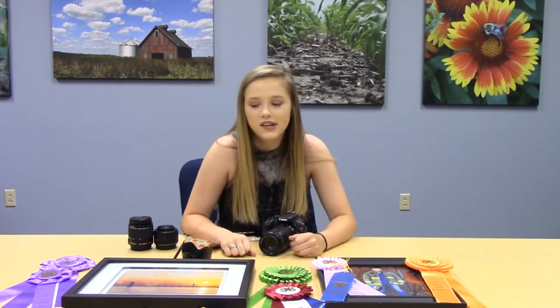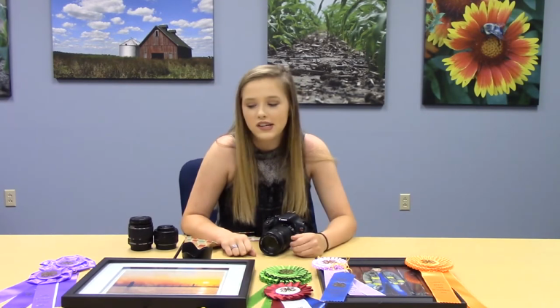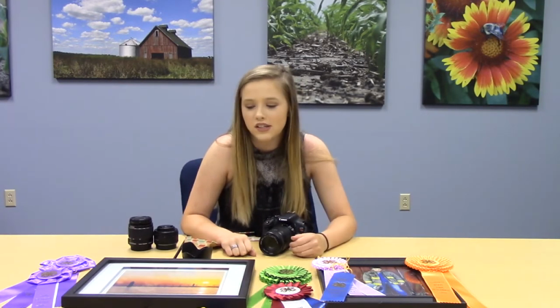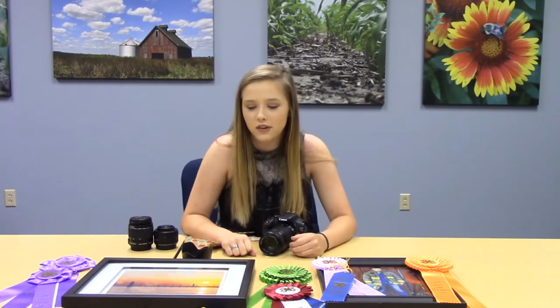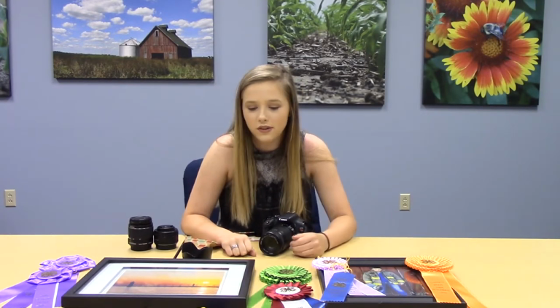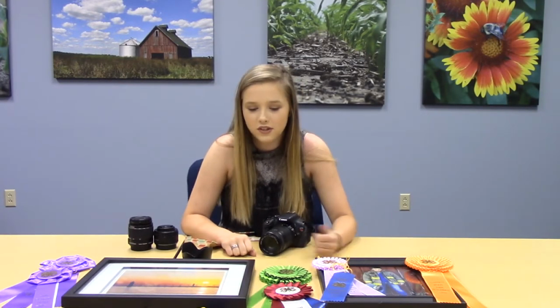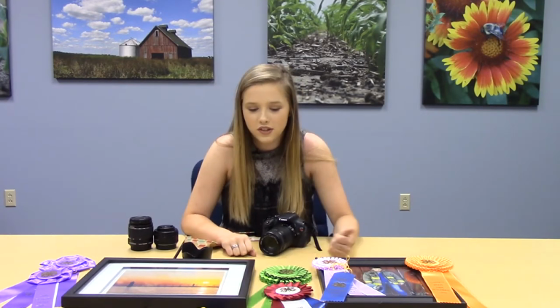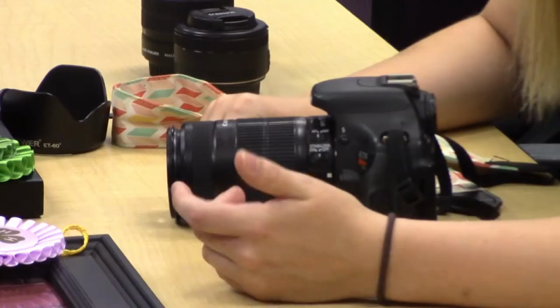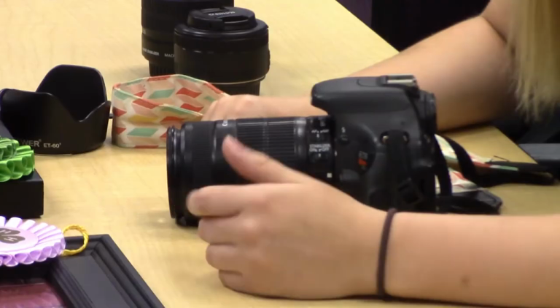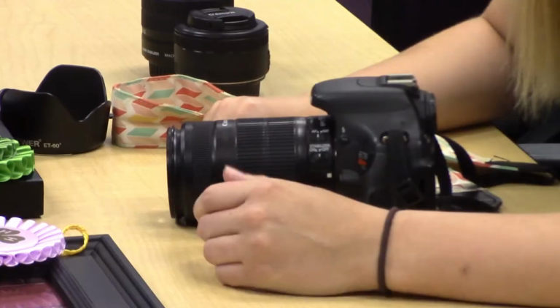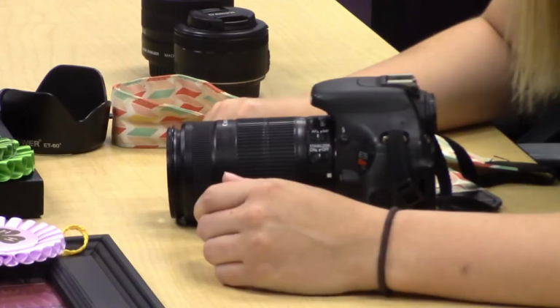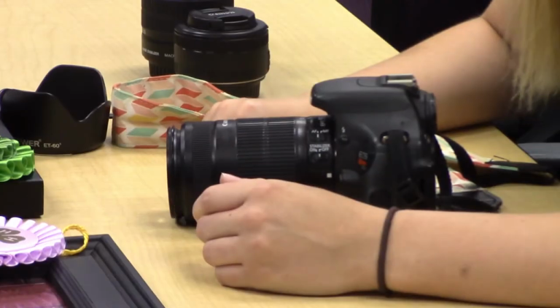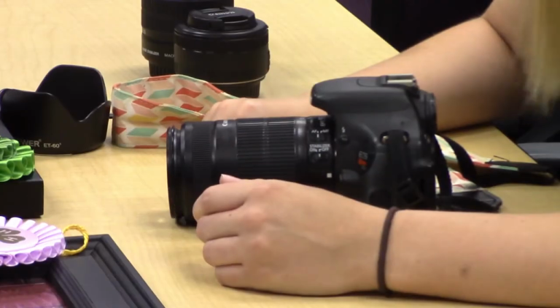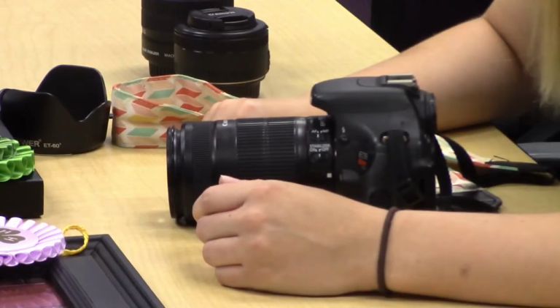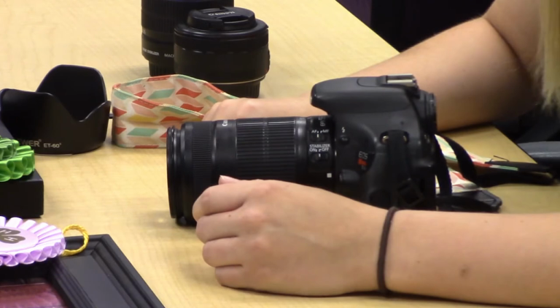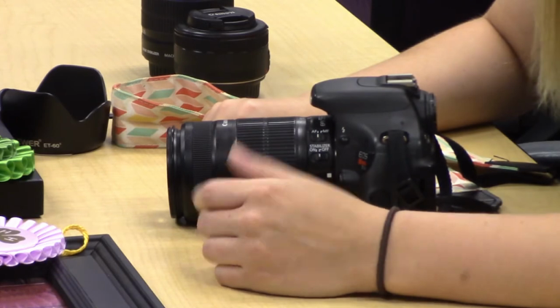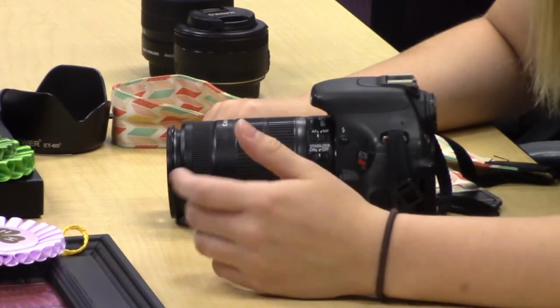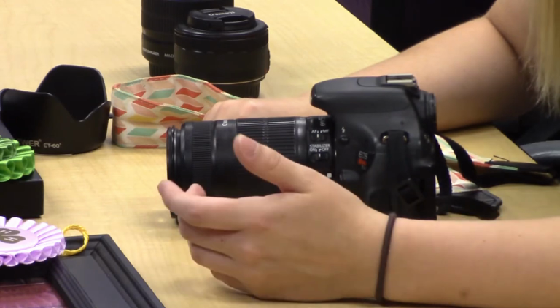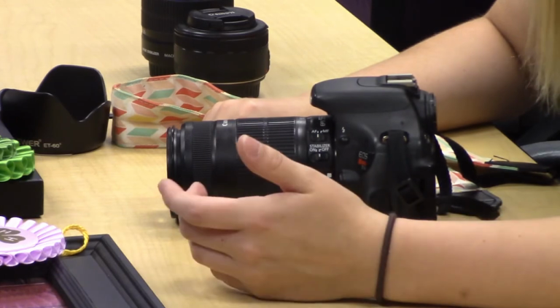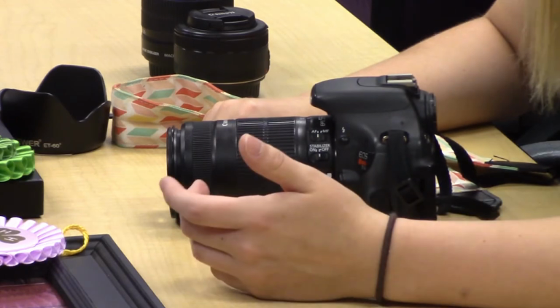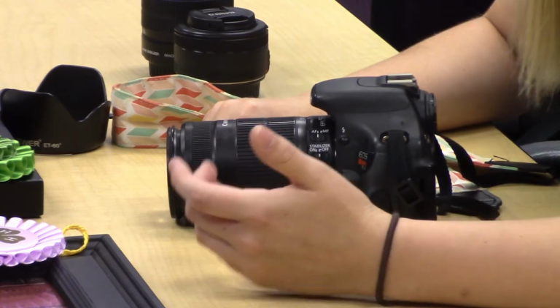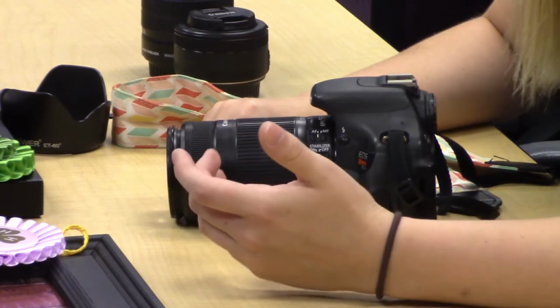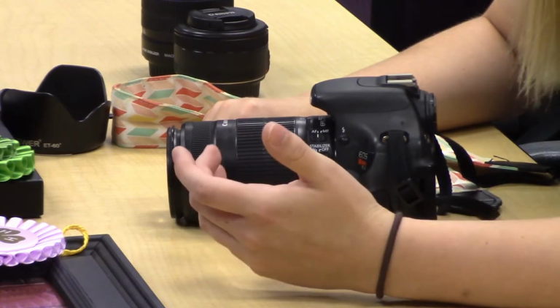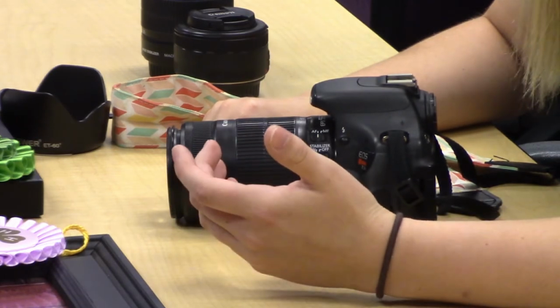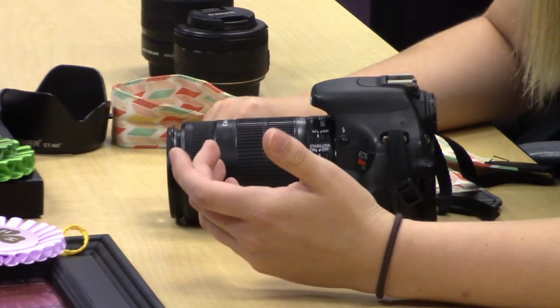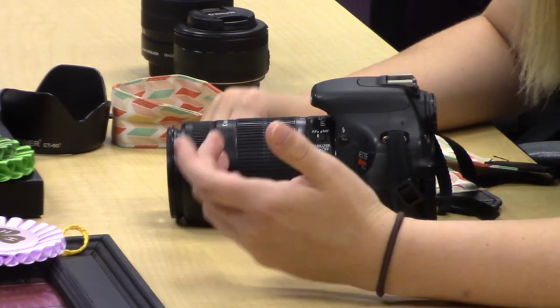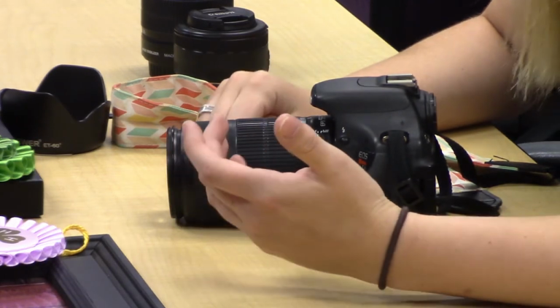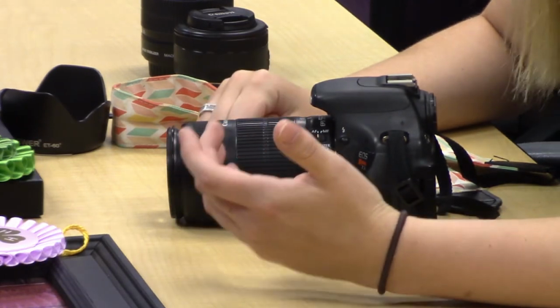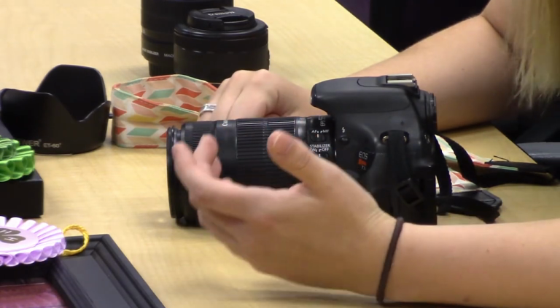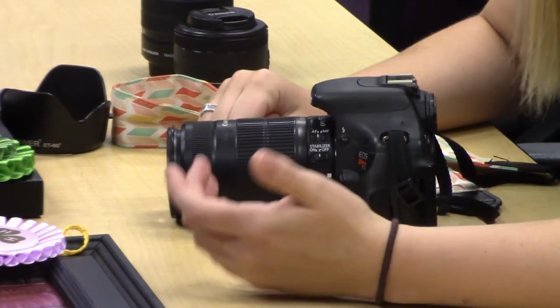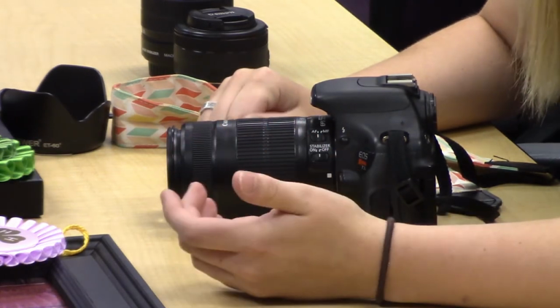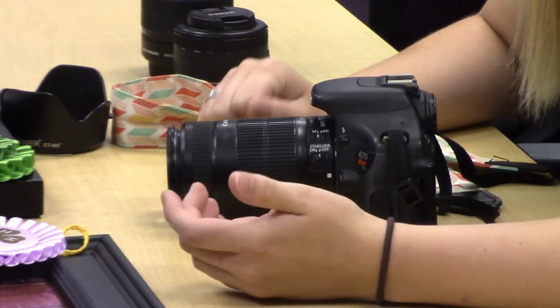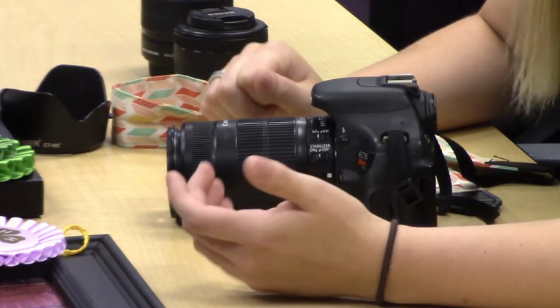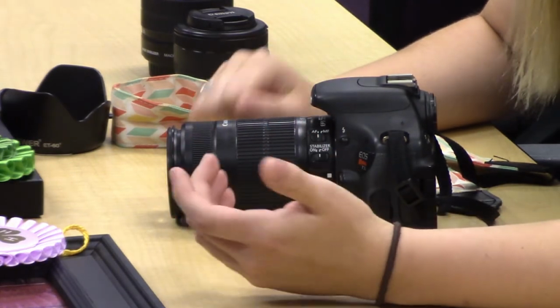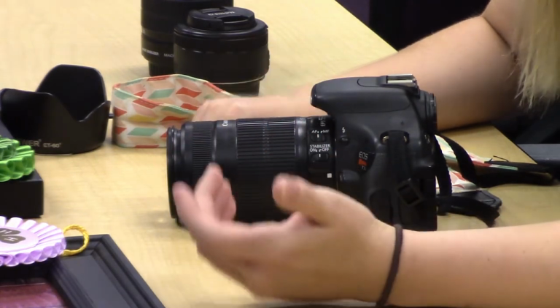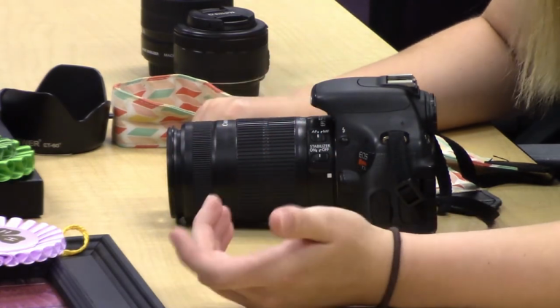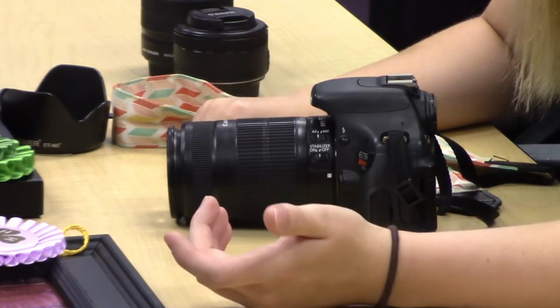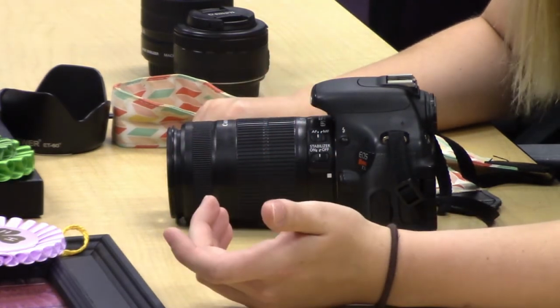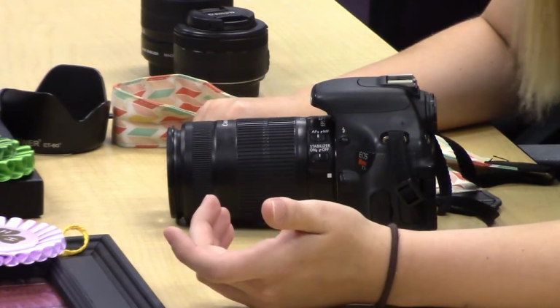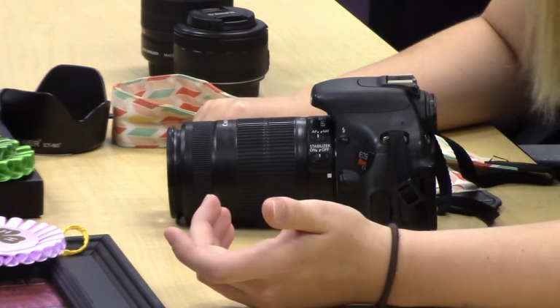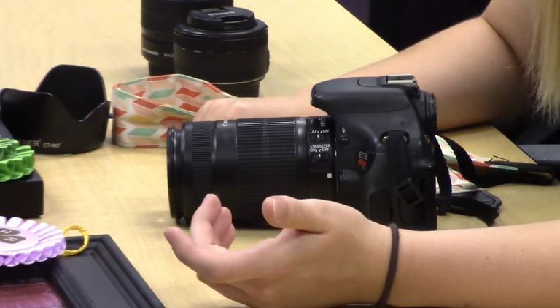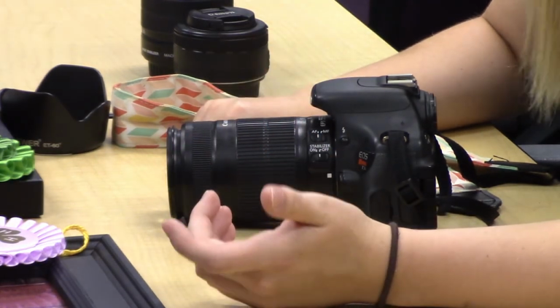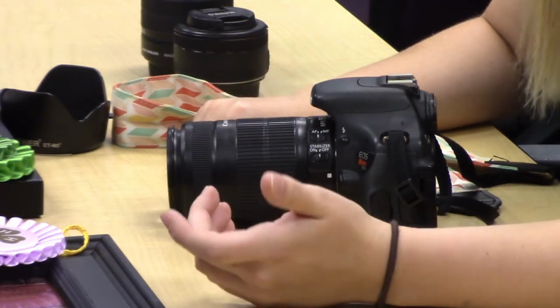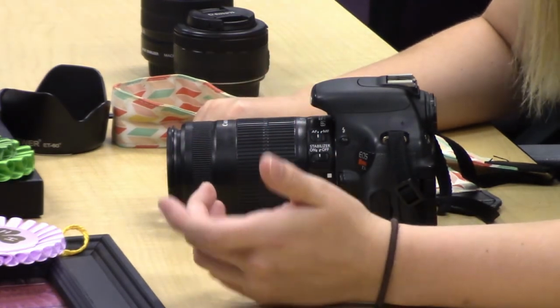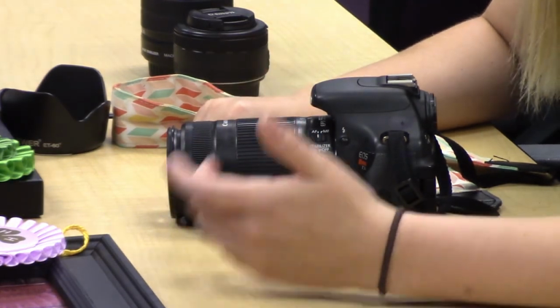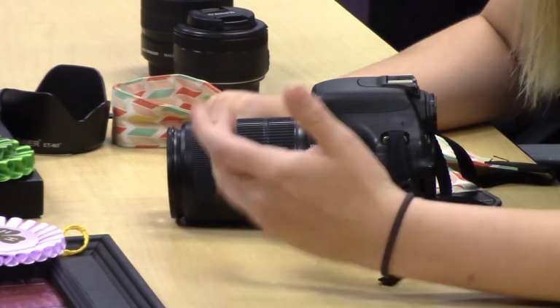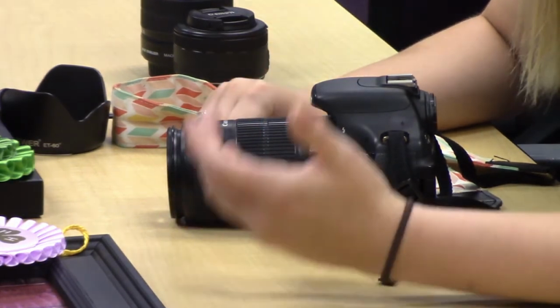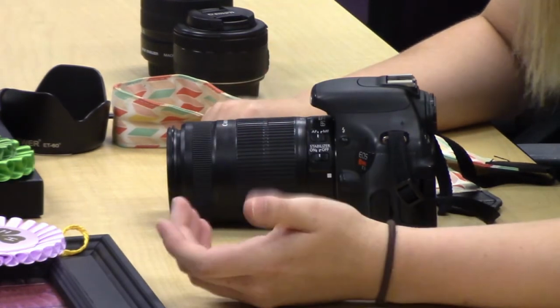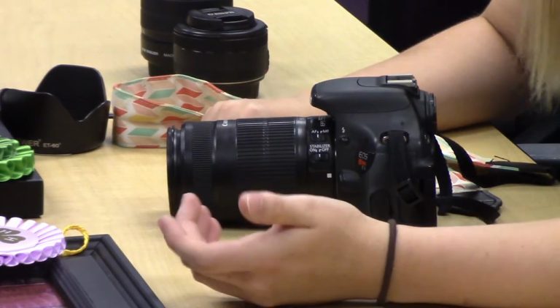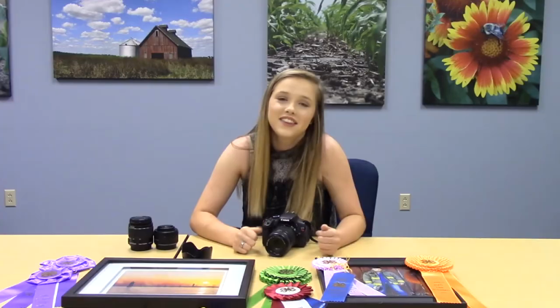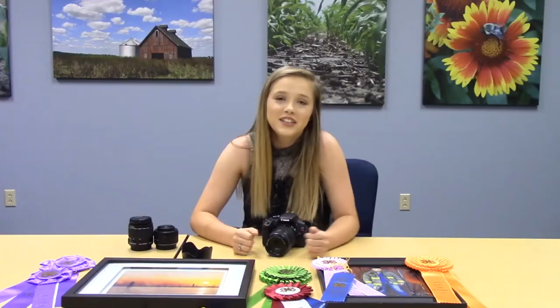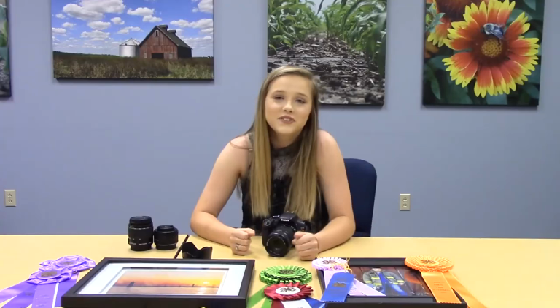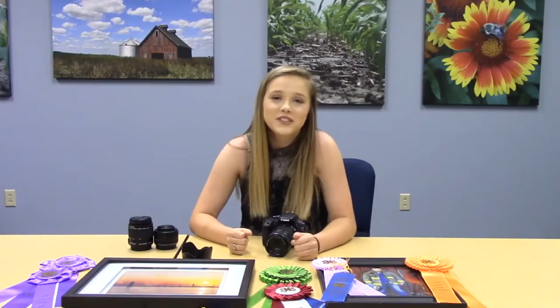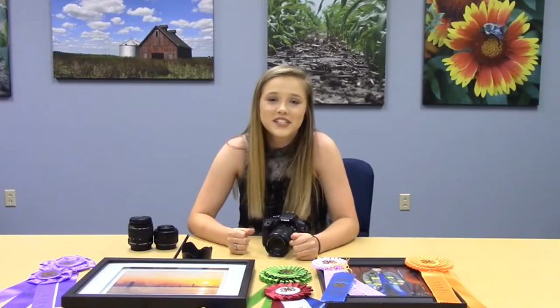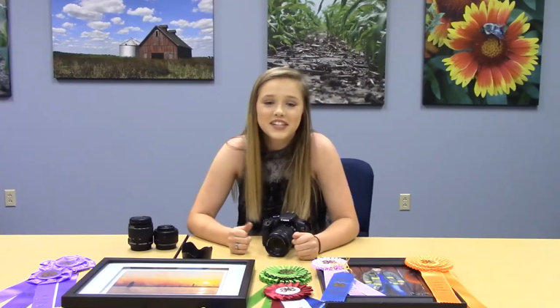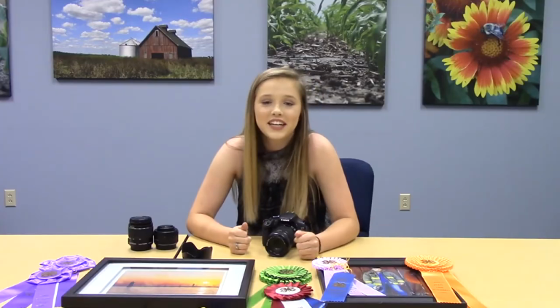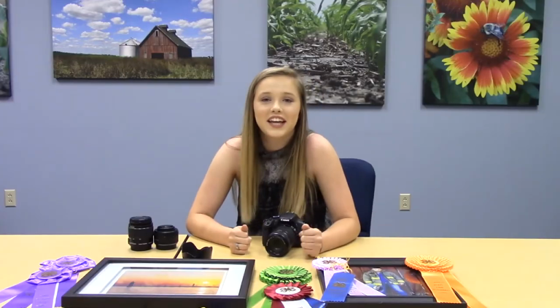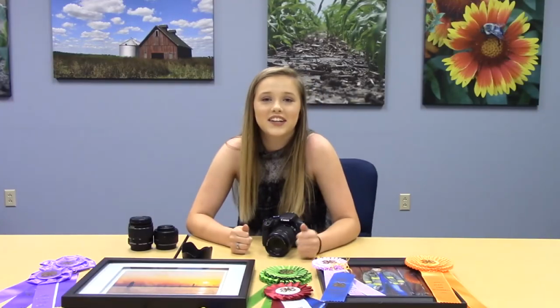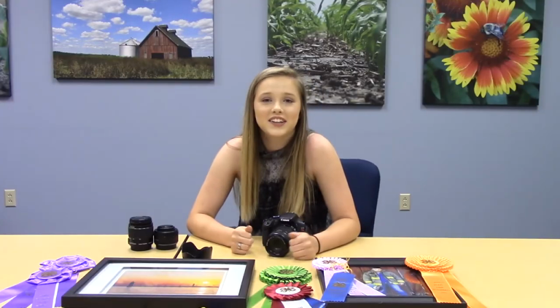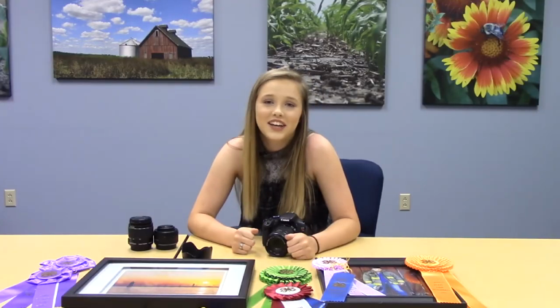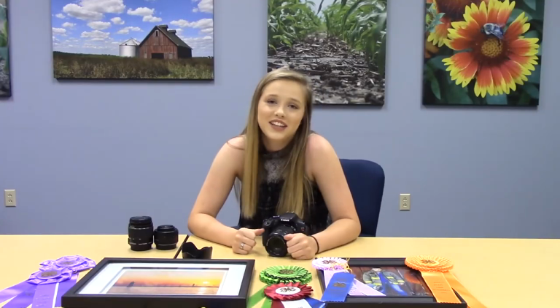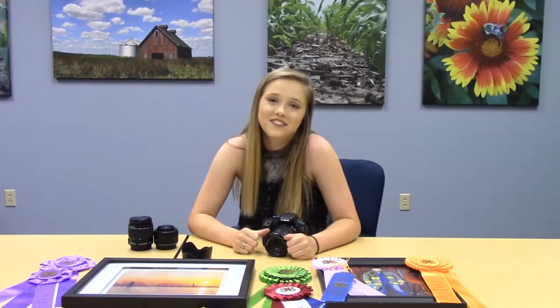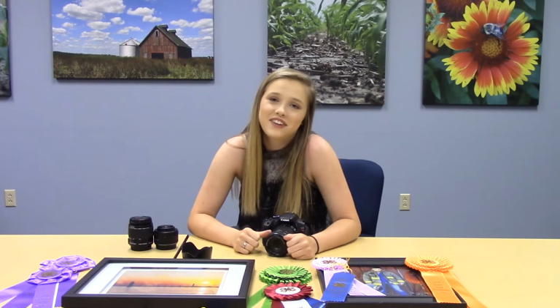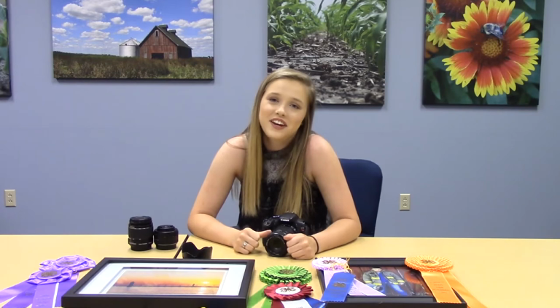So those are some tips on keeping your photo editing and photography projects ready for the fair. Thanks for listening and good luck at the fair!